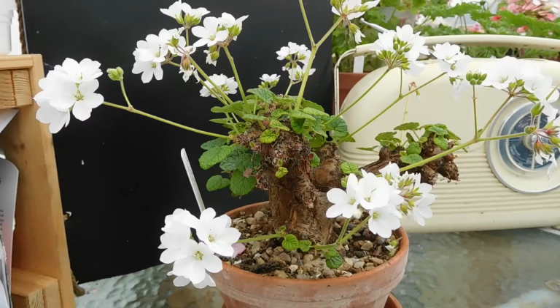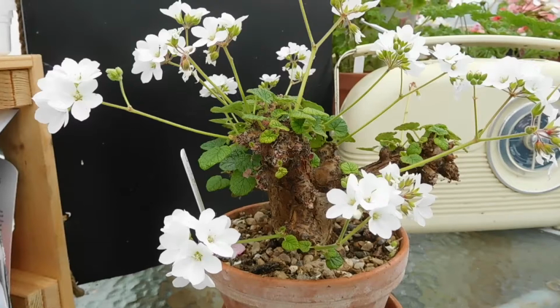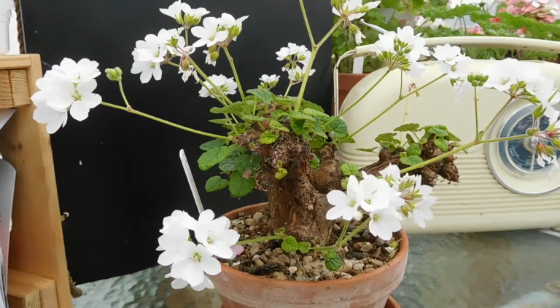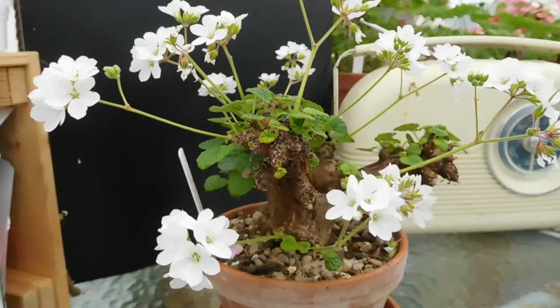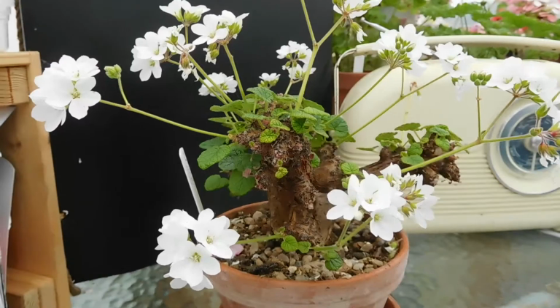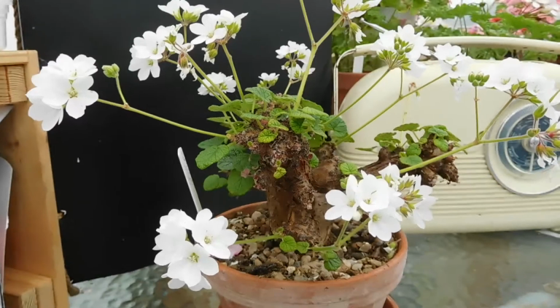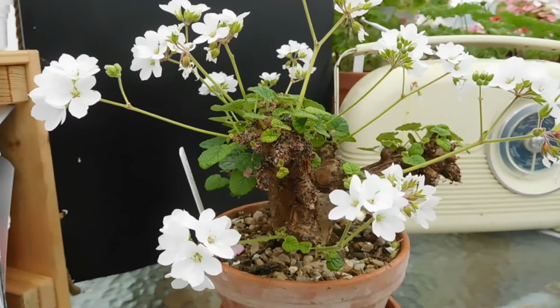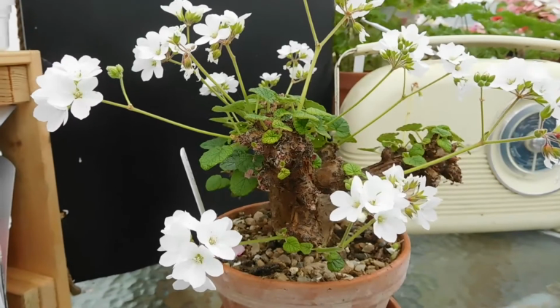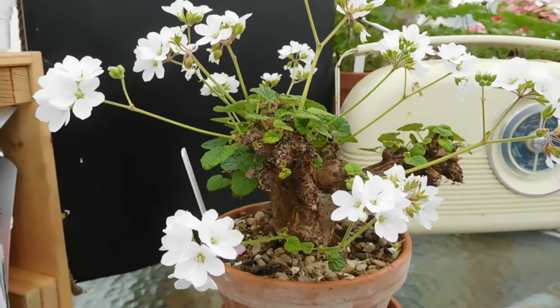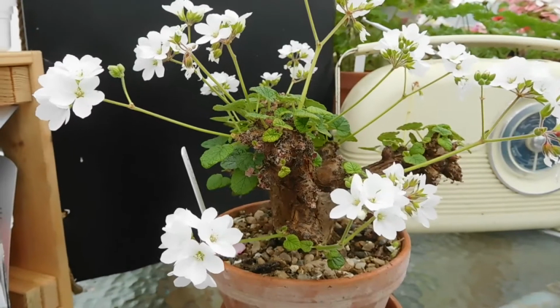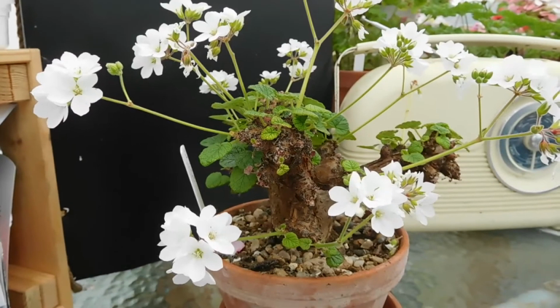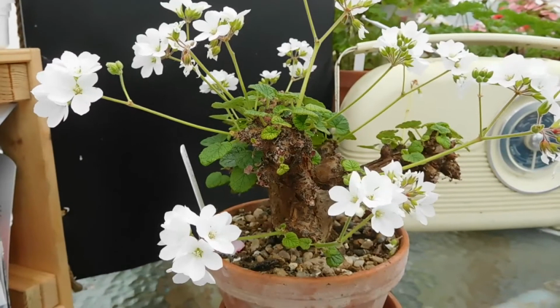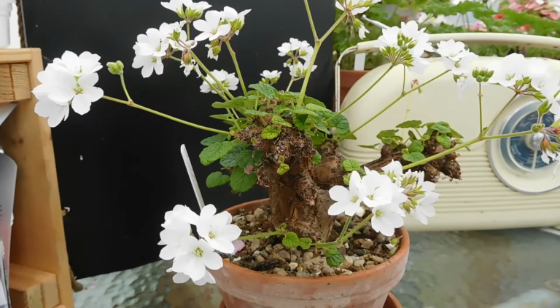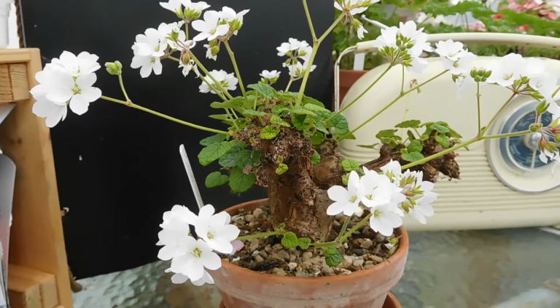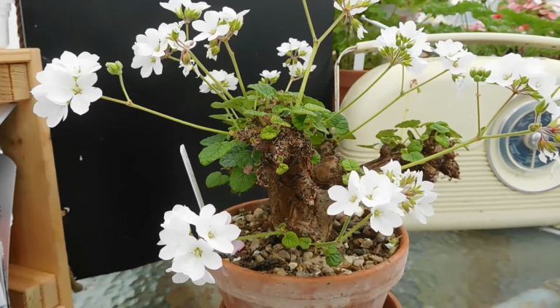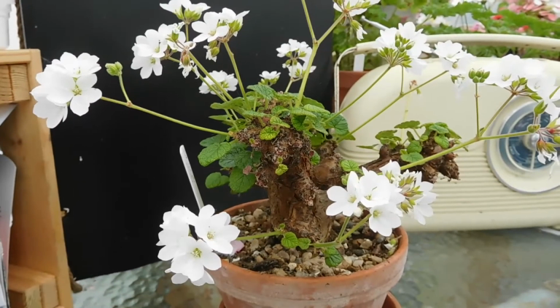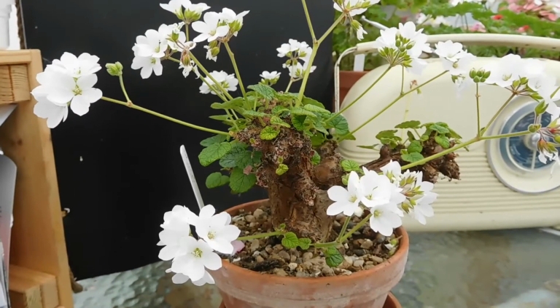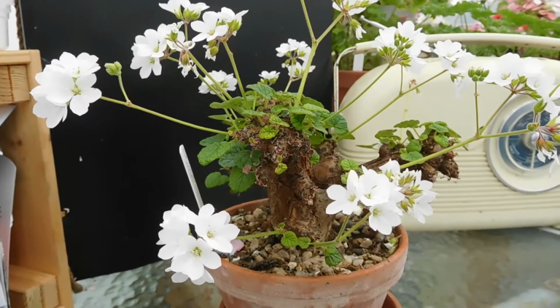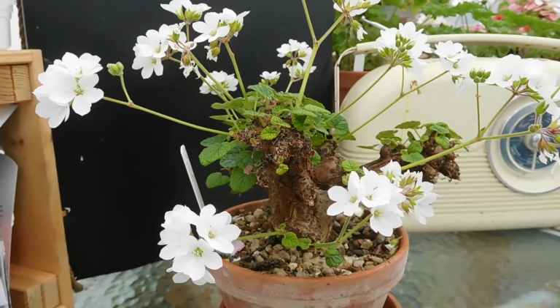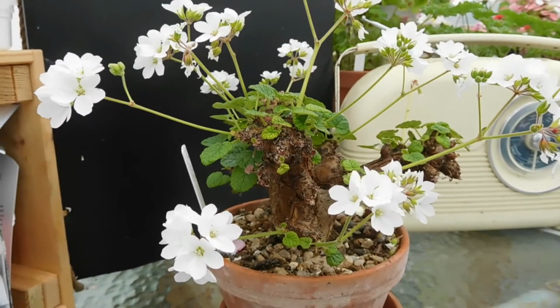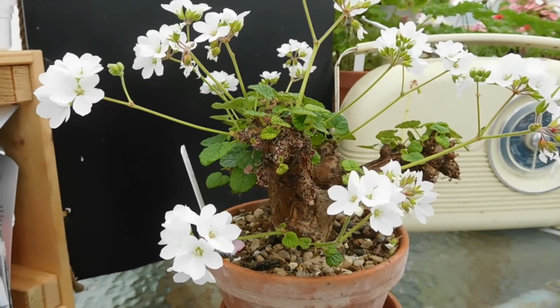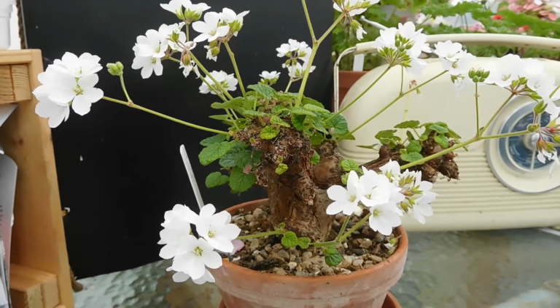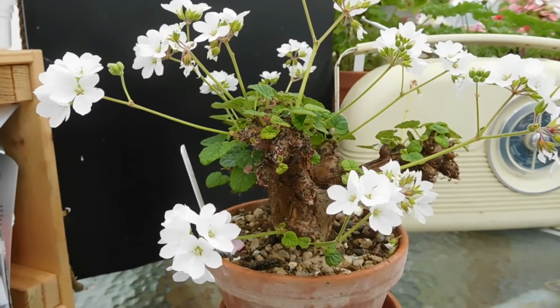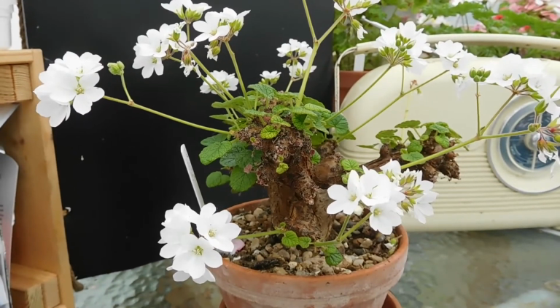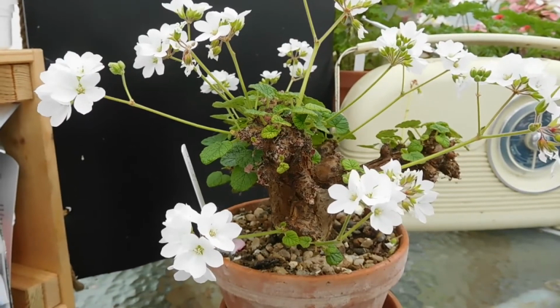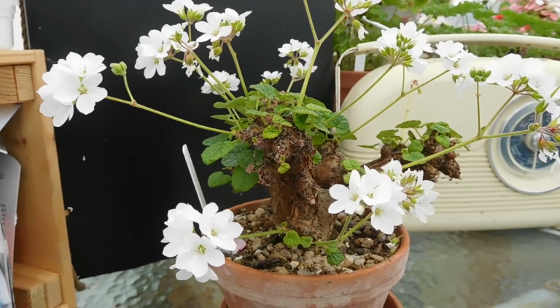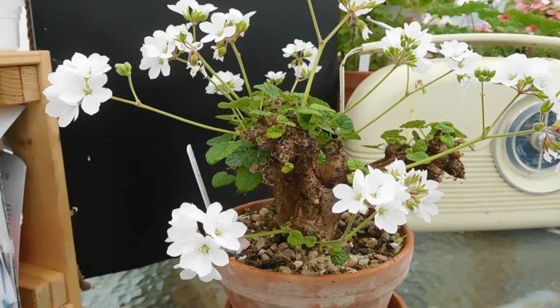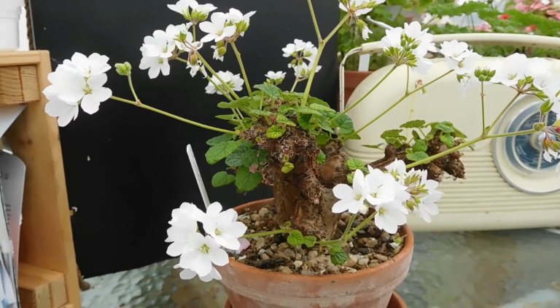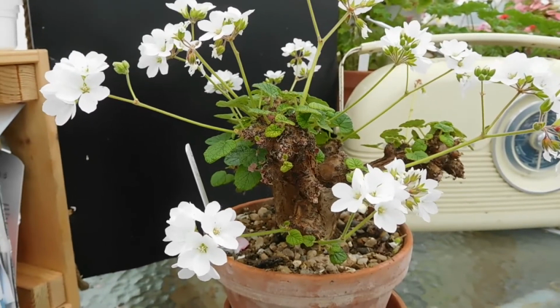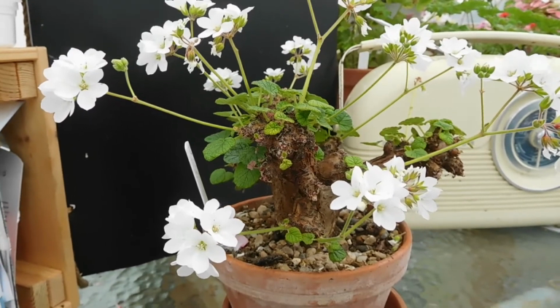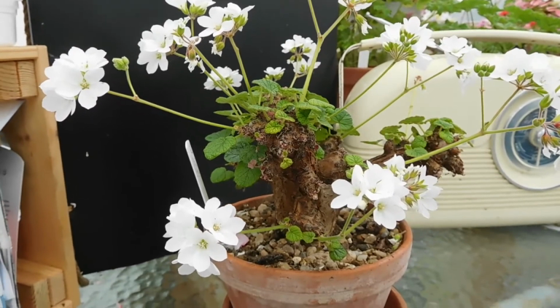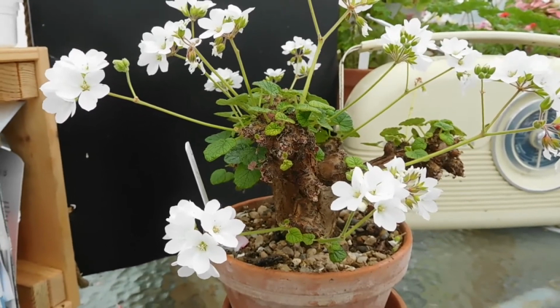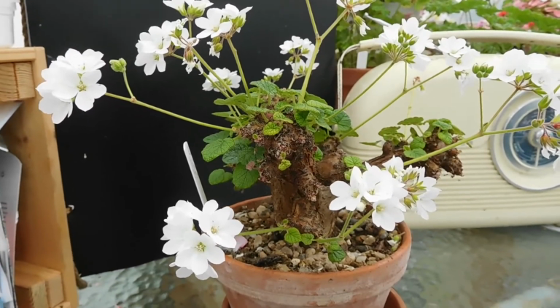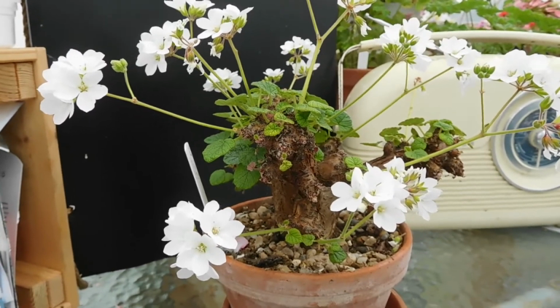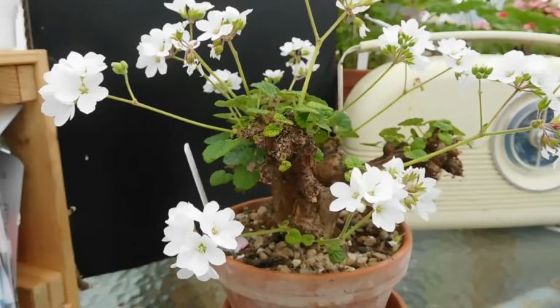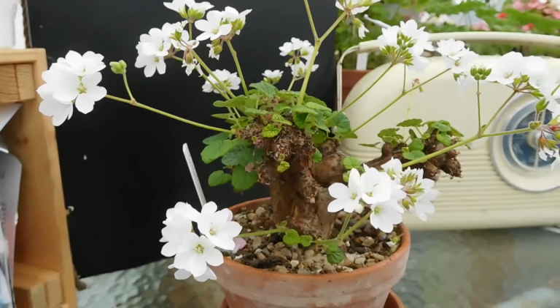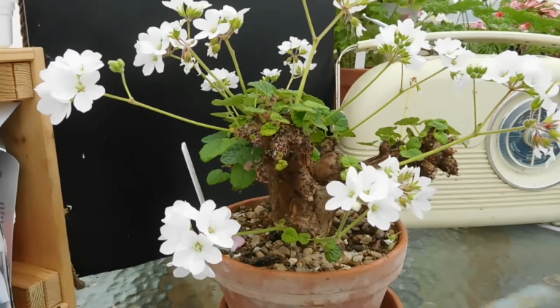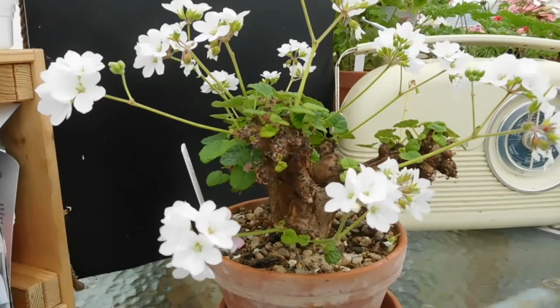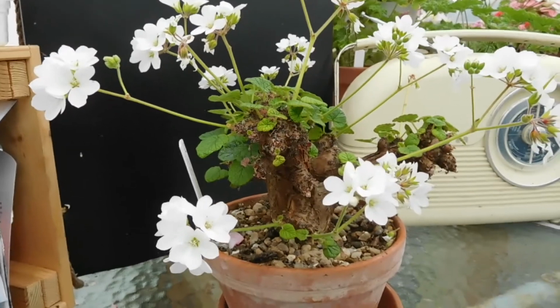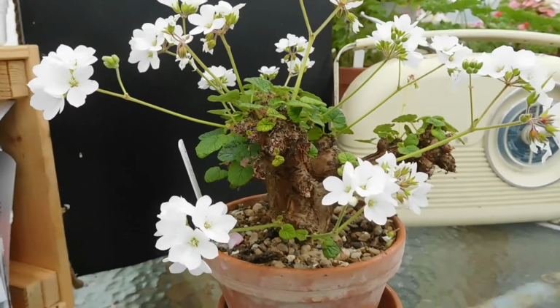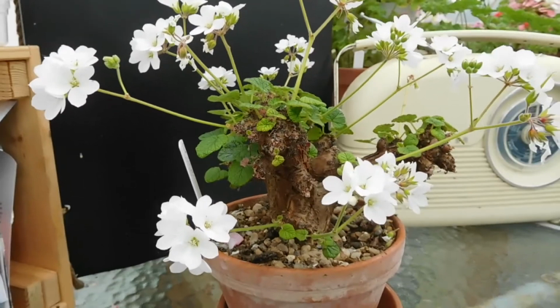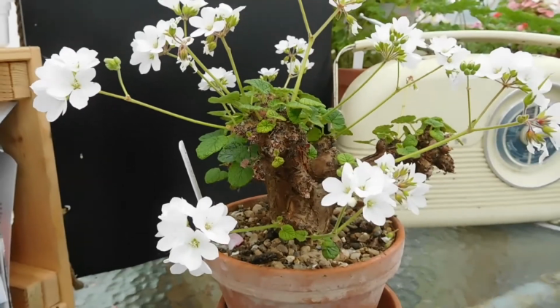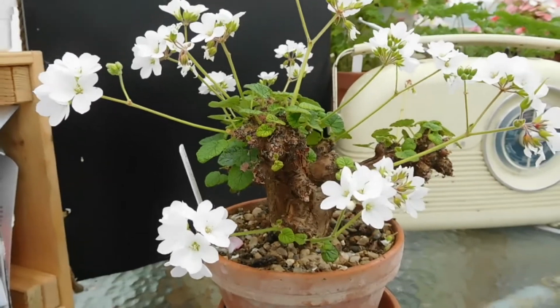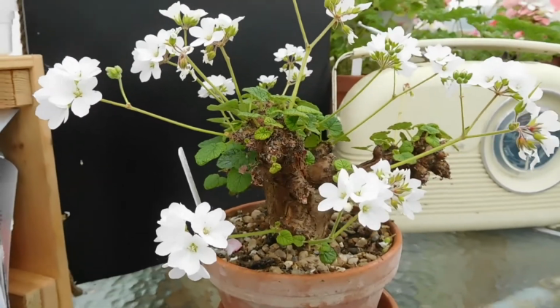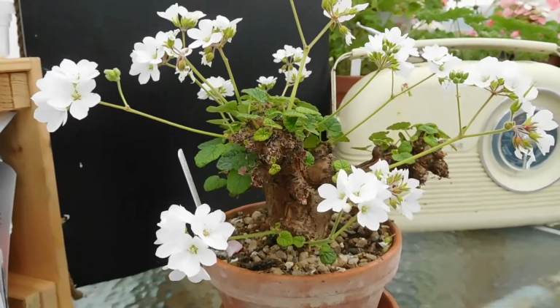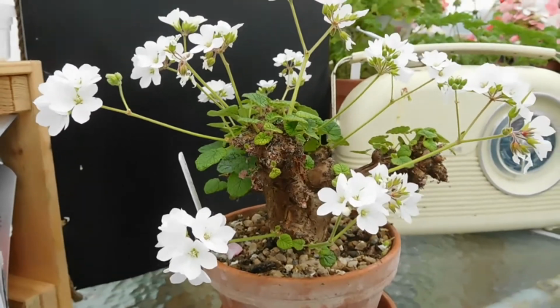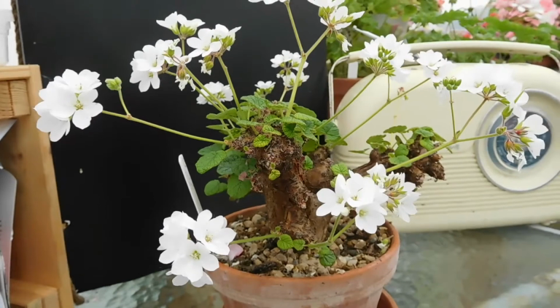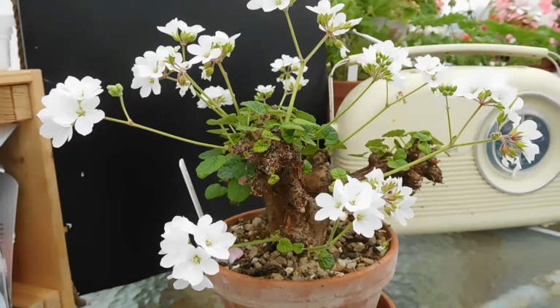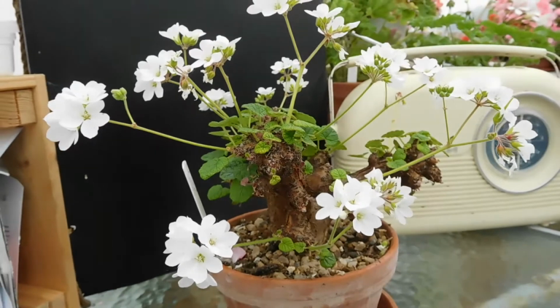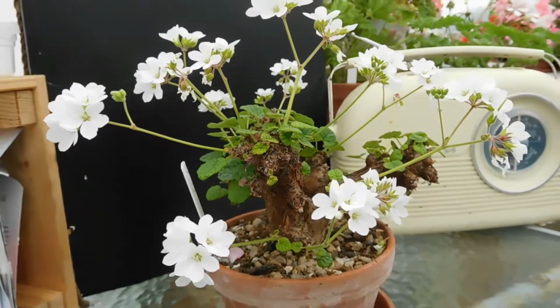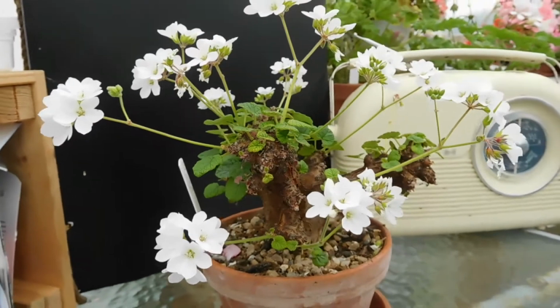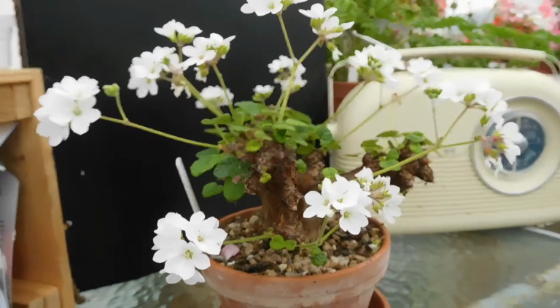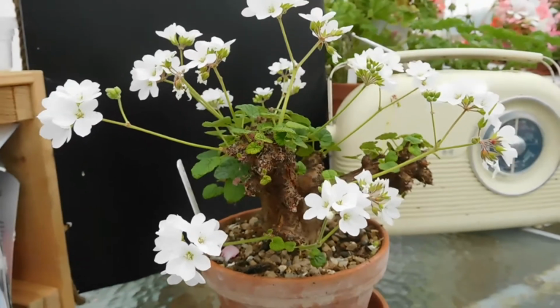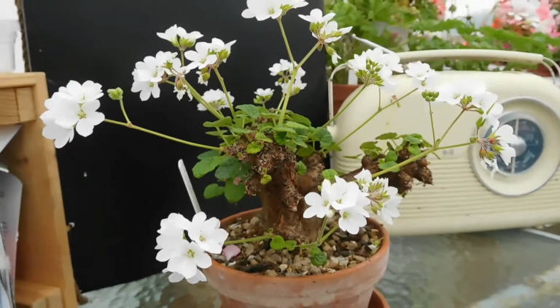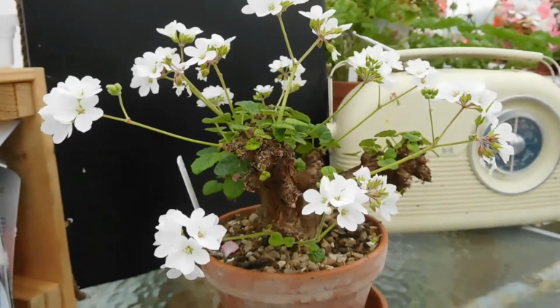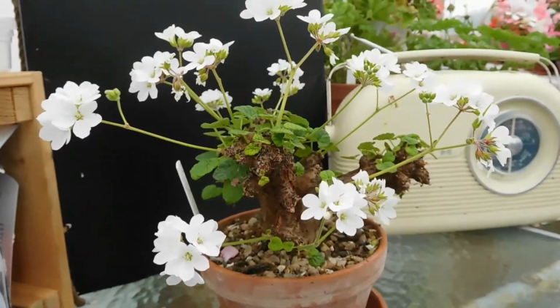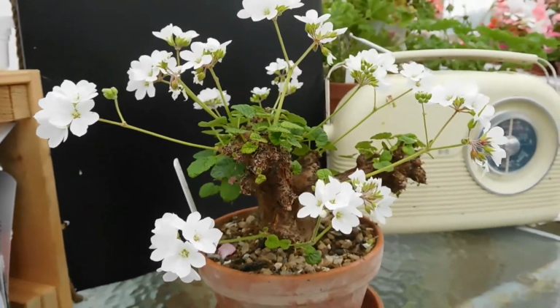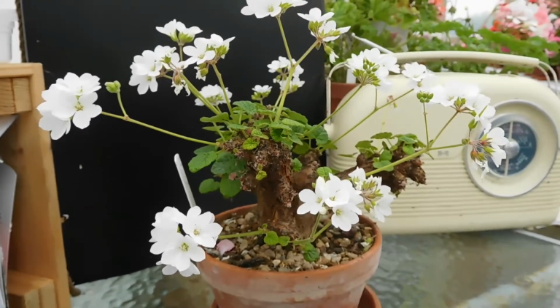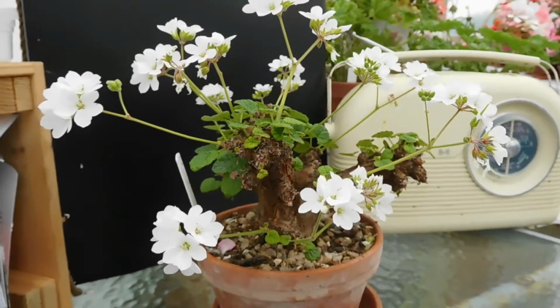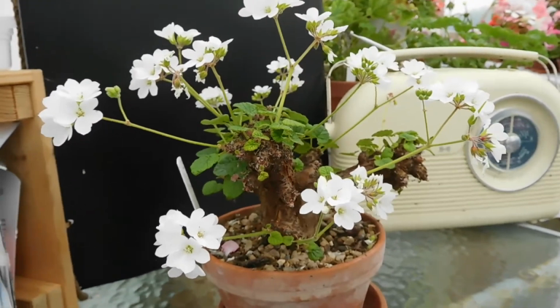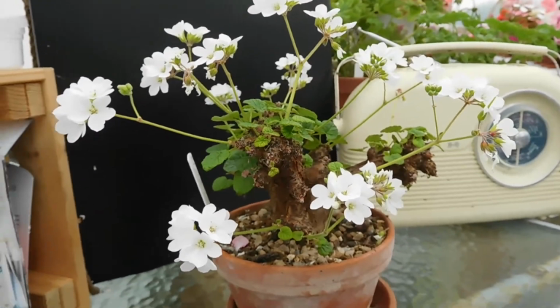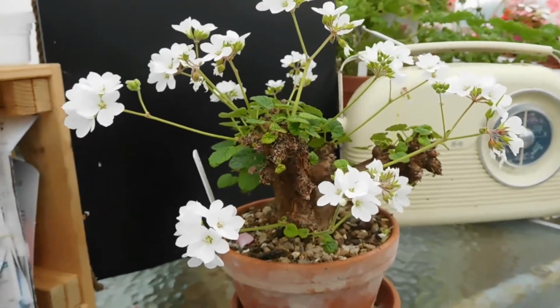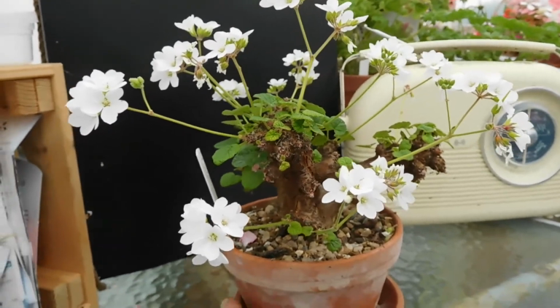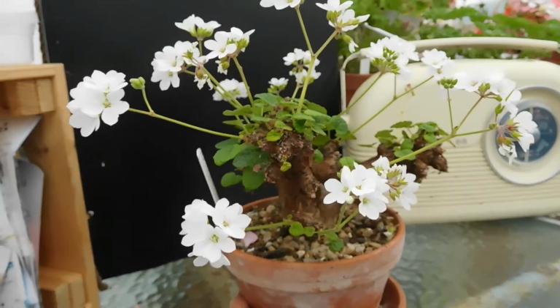Hello! Greetings from Ireland! Look what I have in flower! Guess what? It is pelargonium.